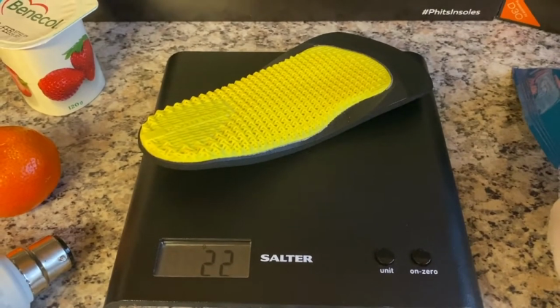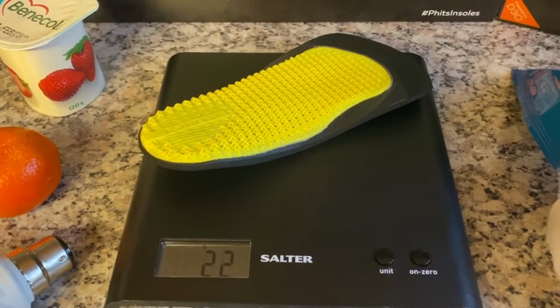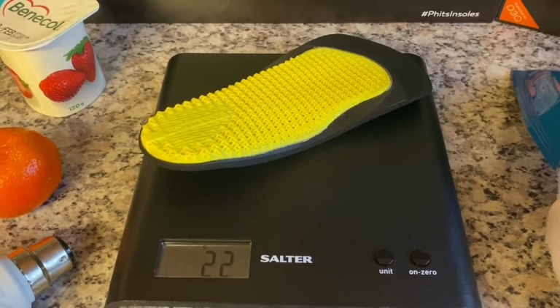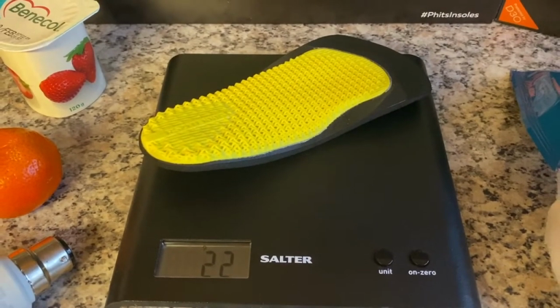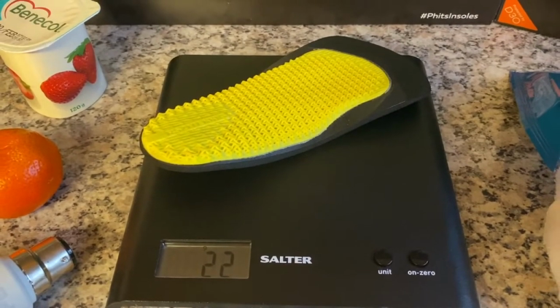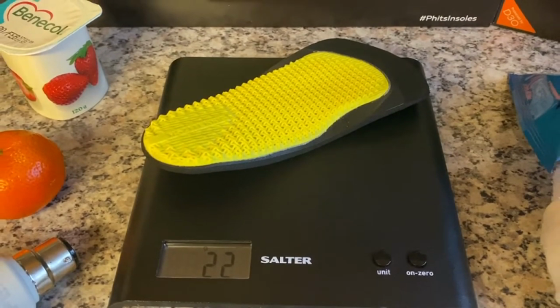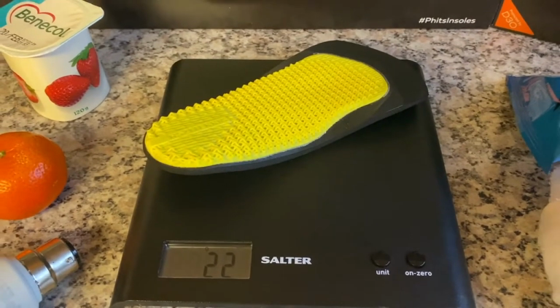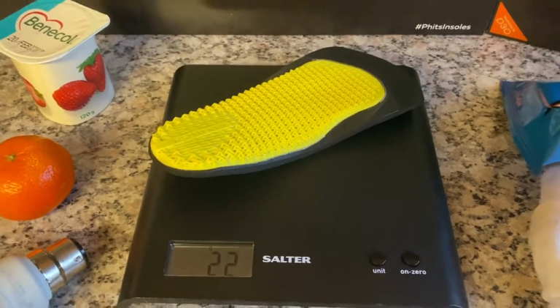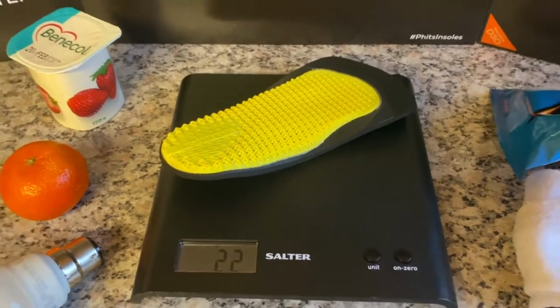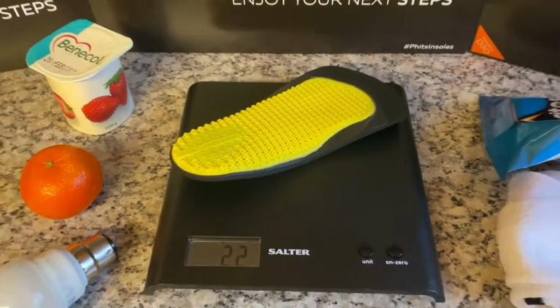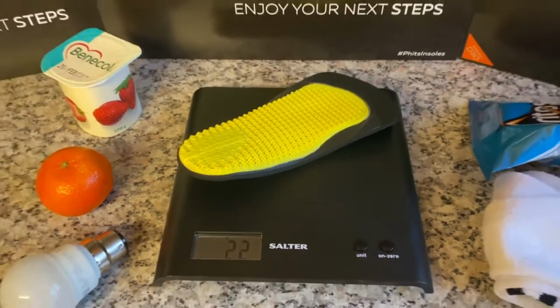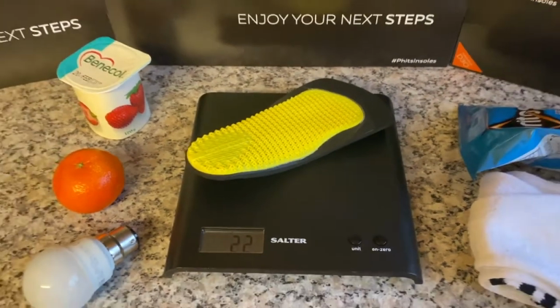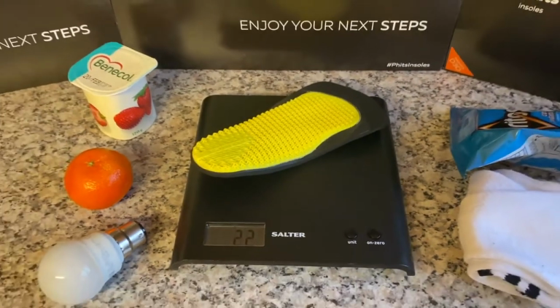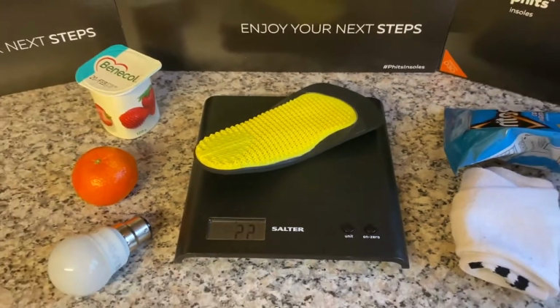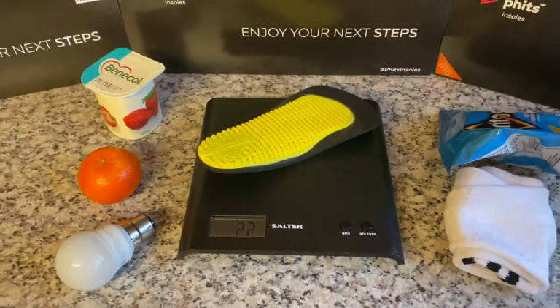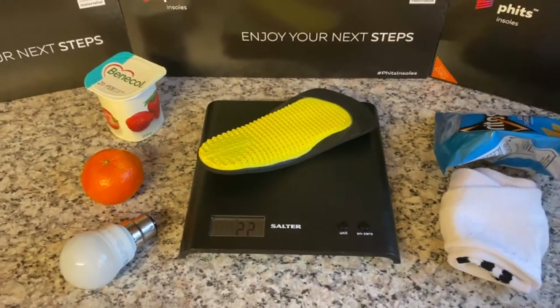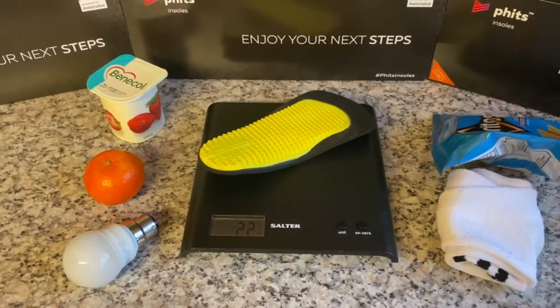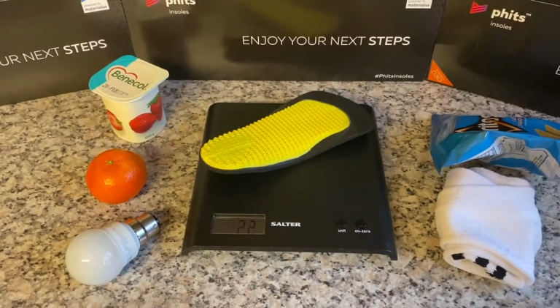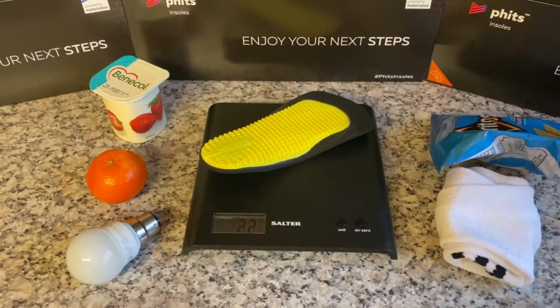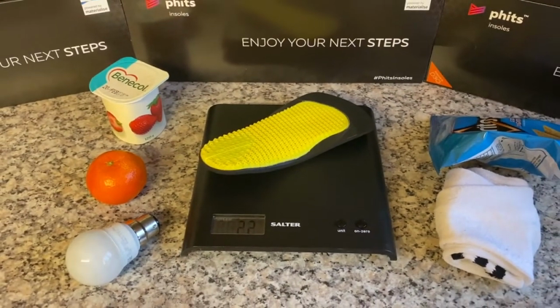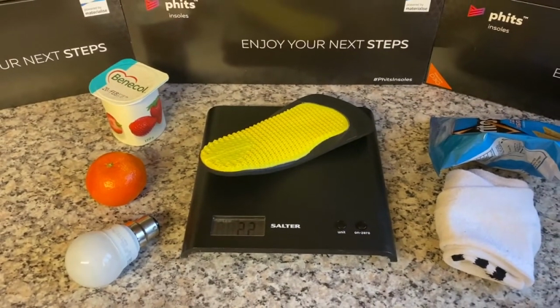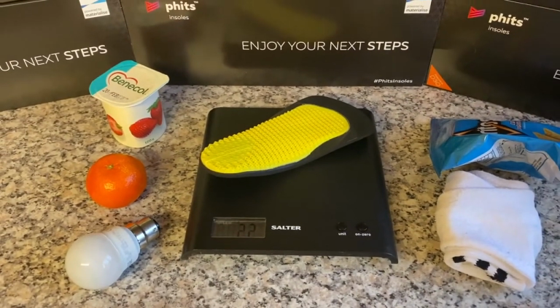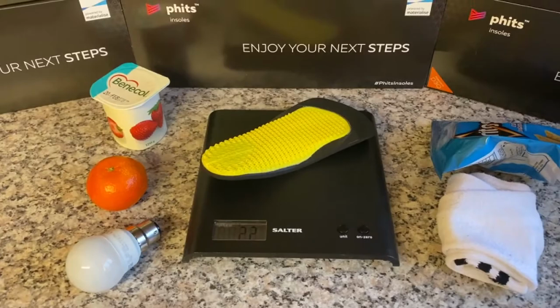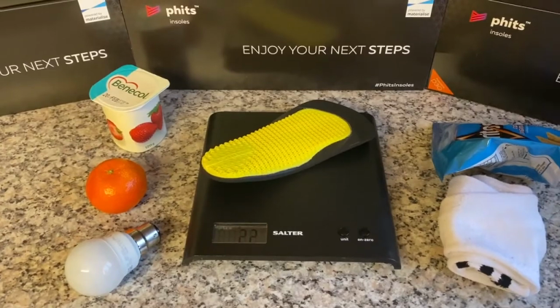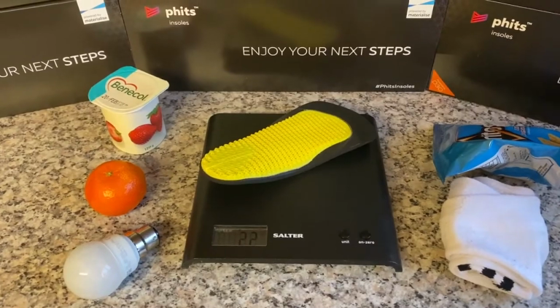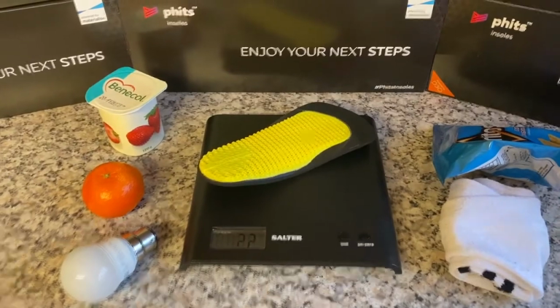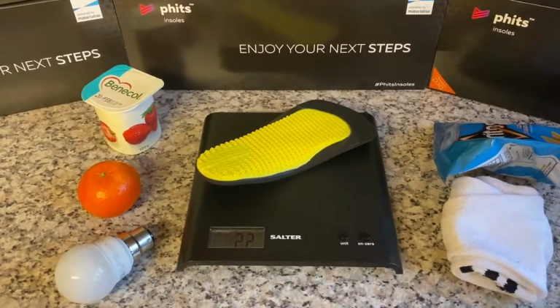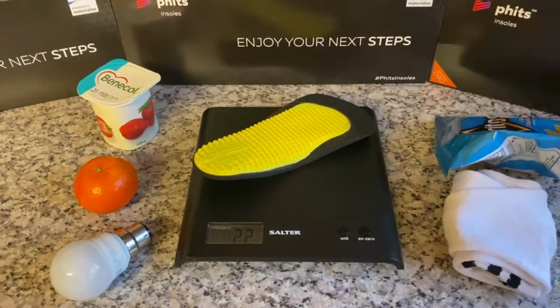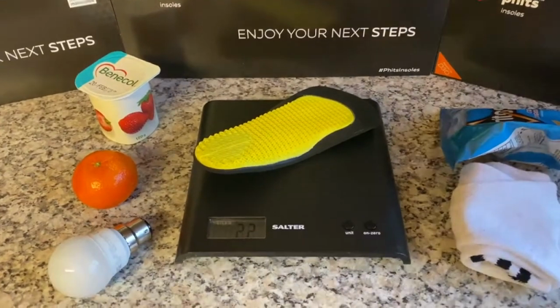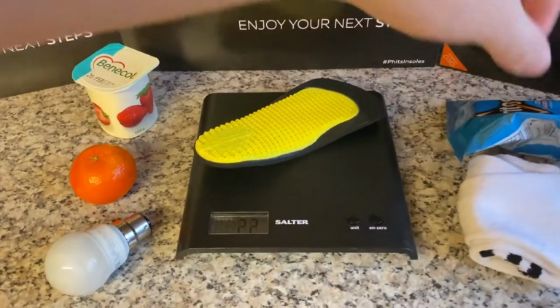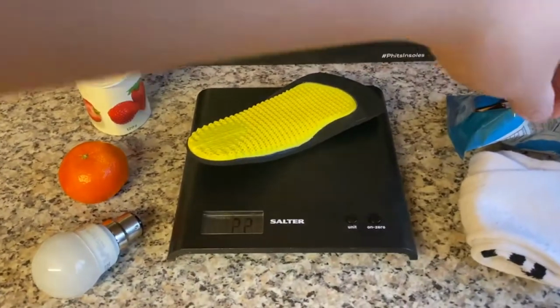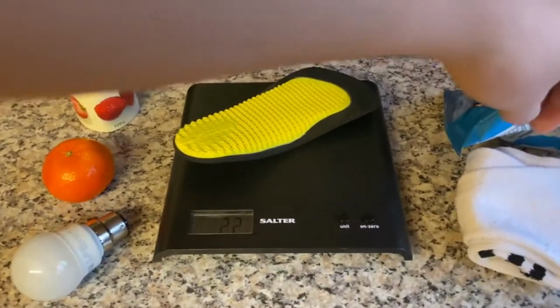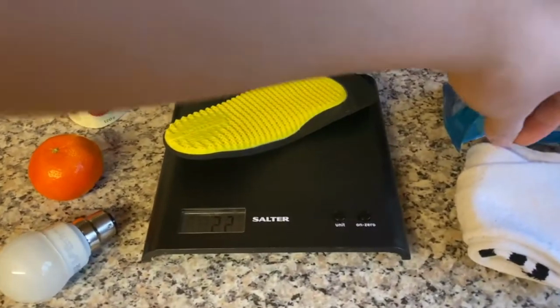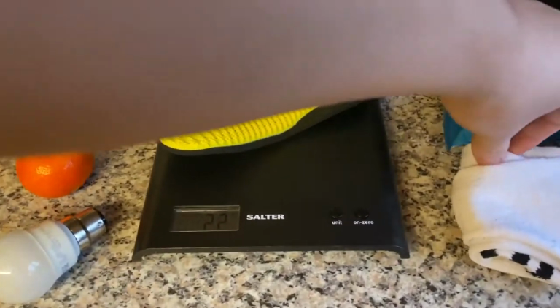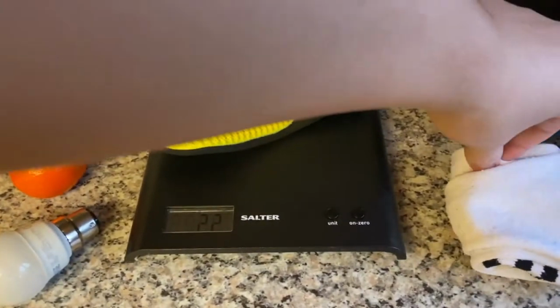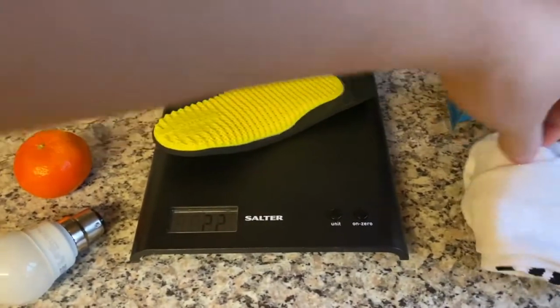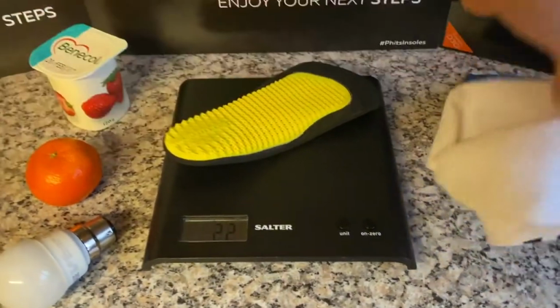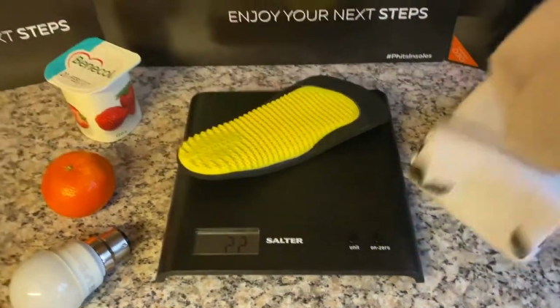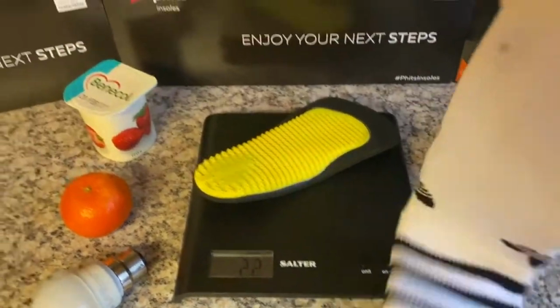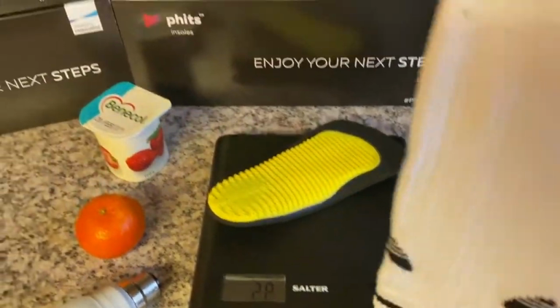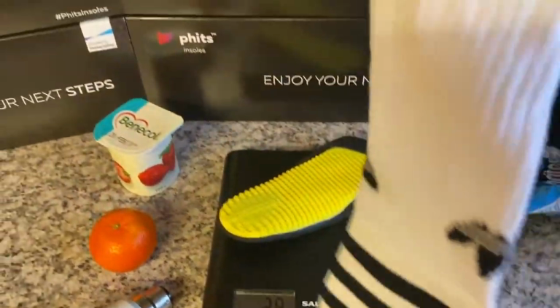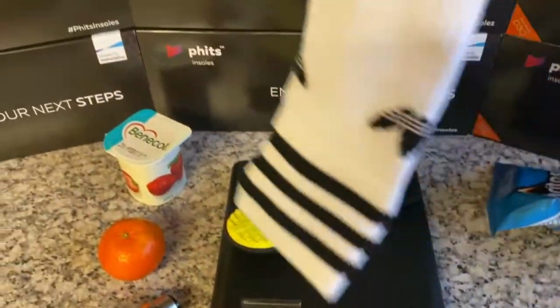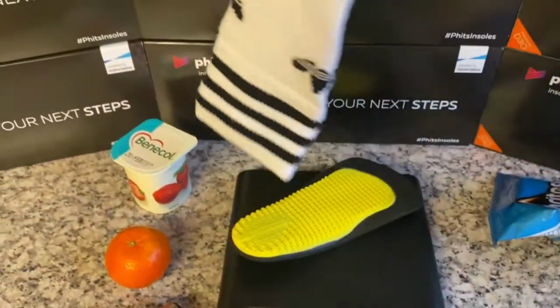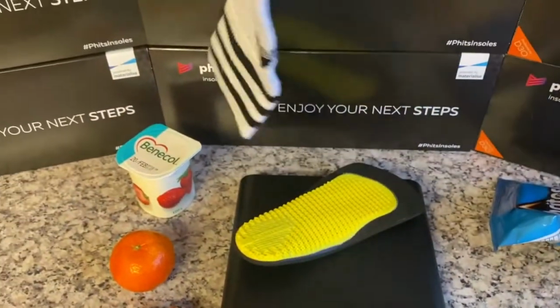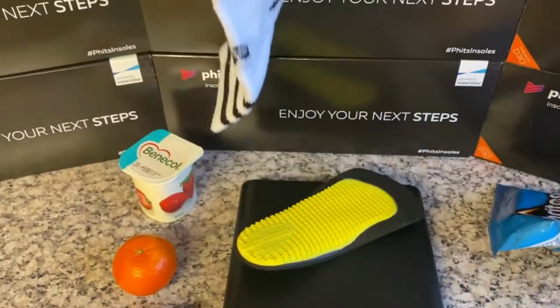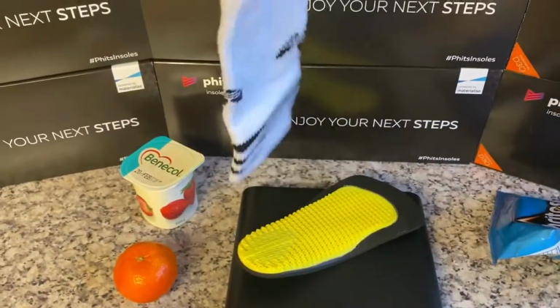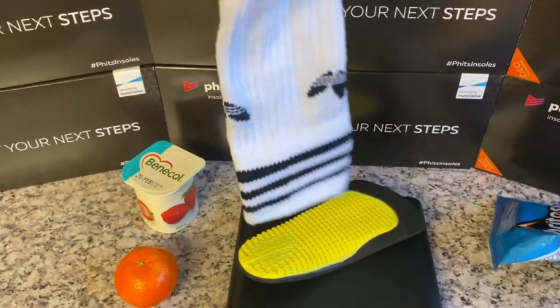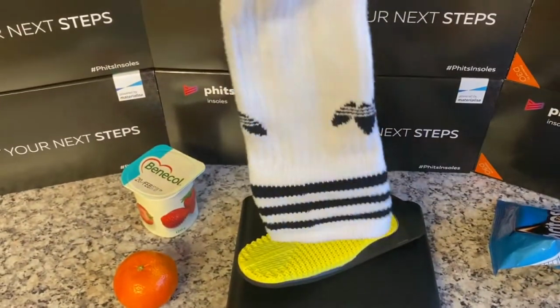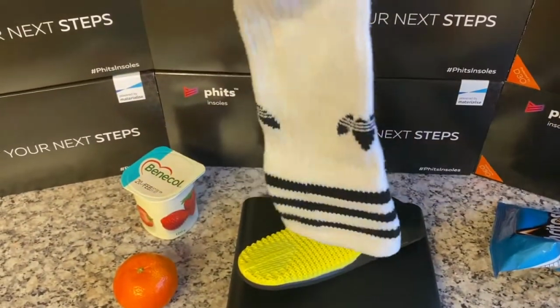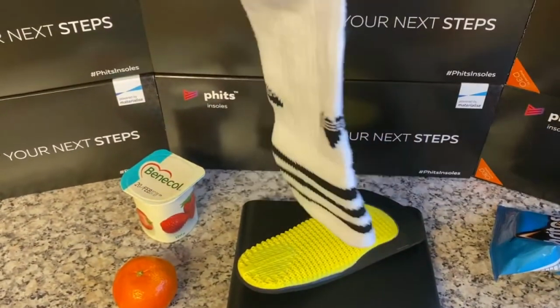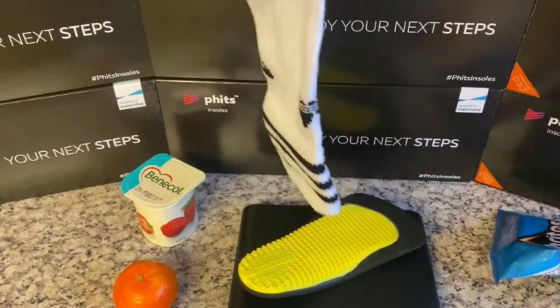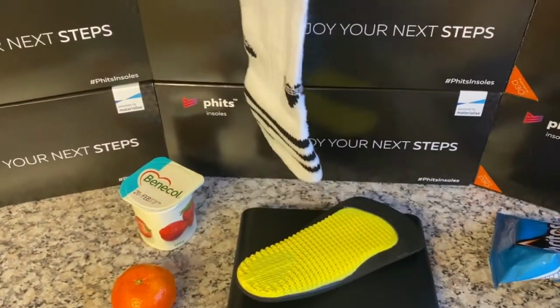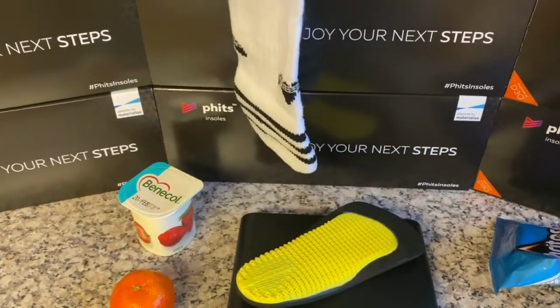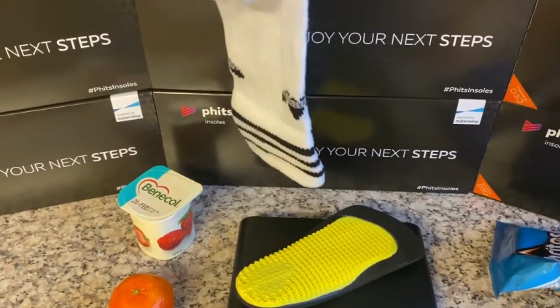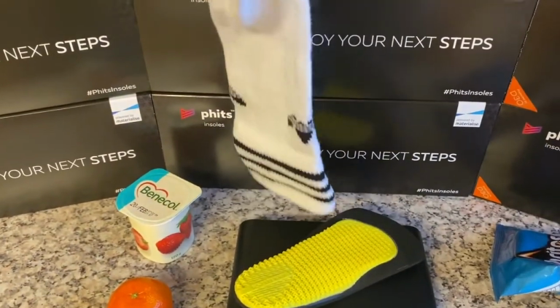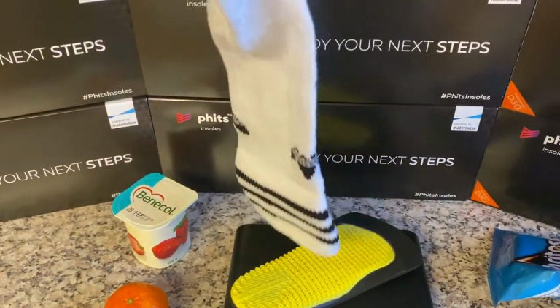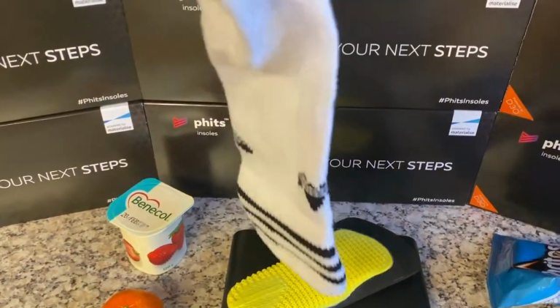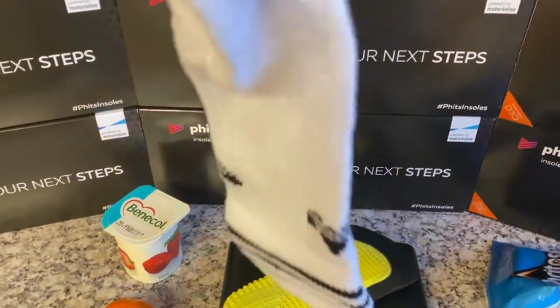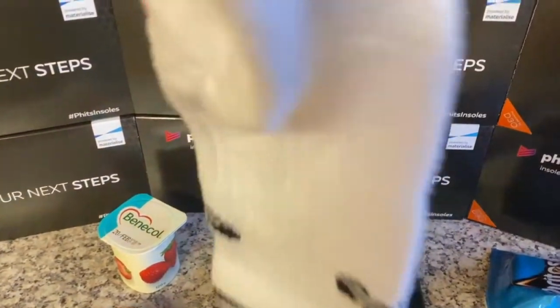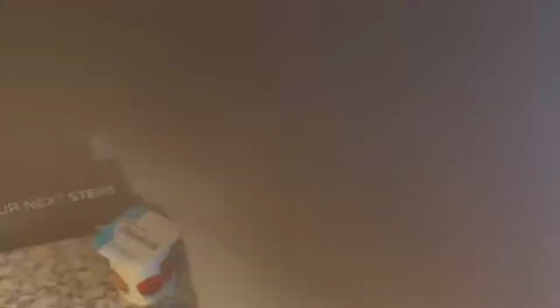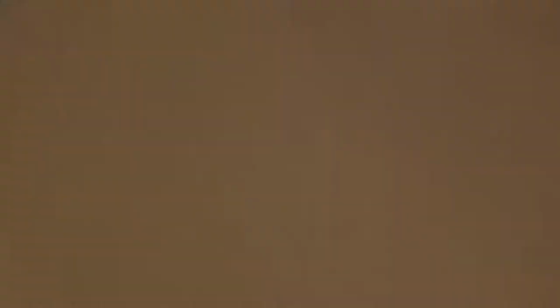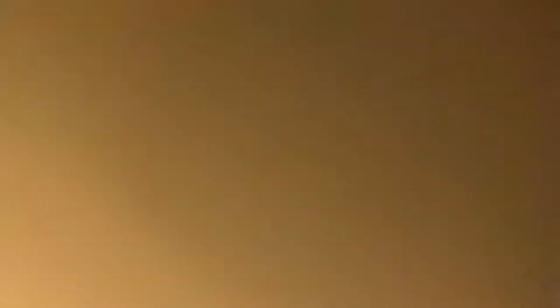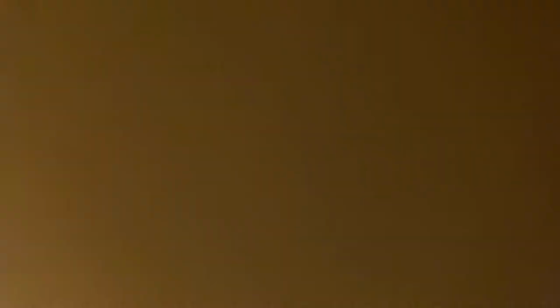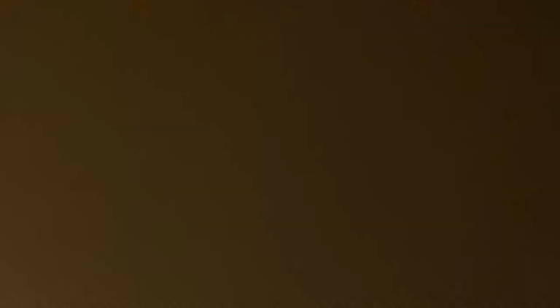Heavy, bulky orthotics are a thing of the past. If you're concerned about the weight of your orthotics, don't worry — FITS are lighter than a sock.